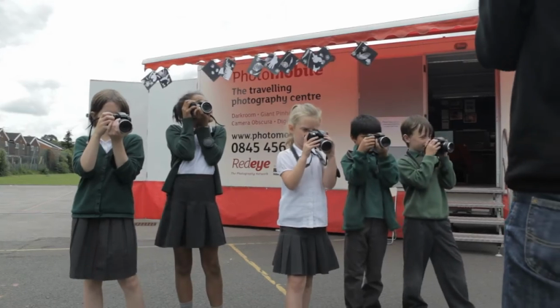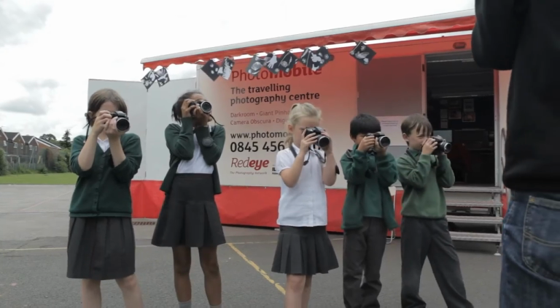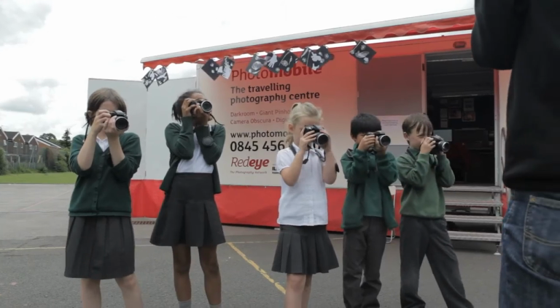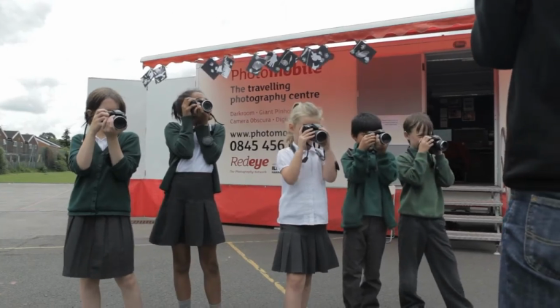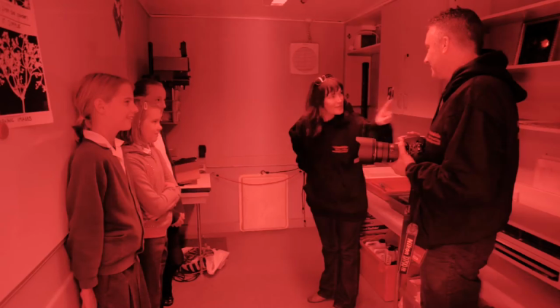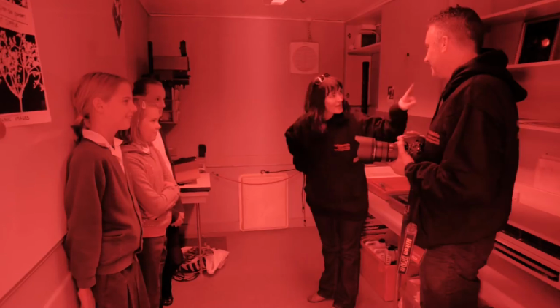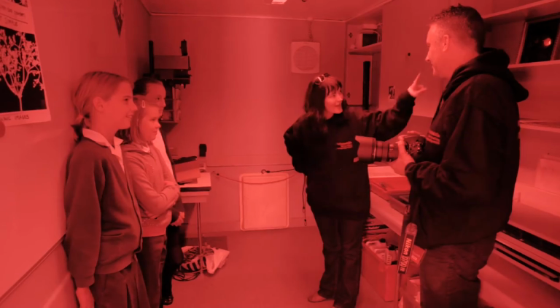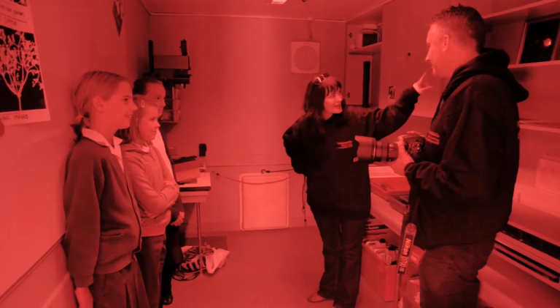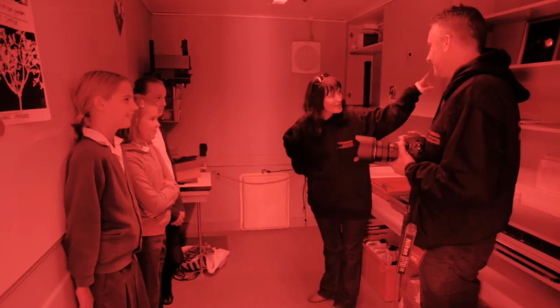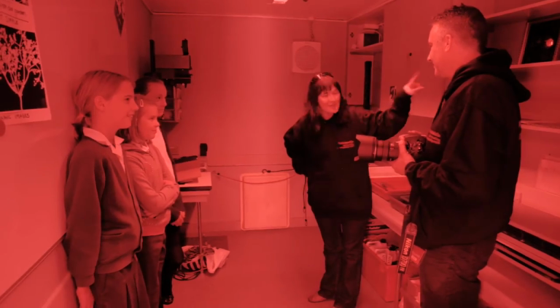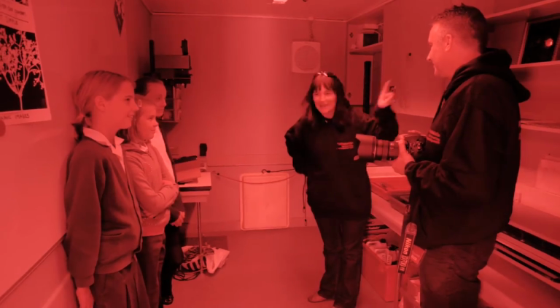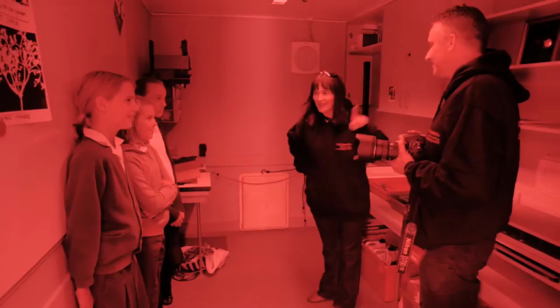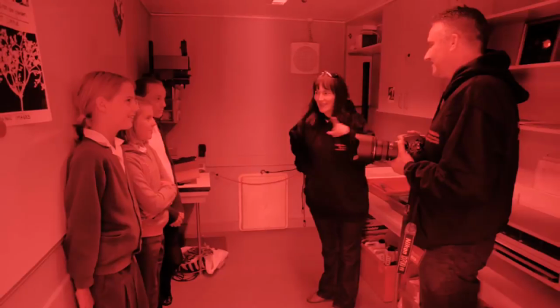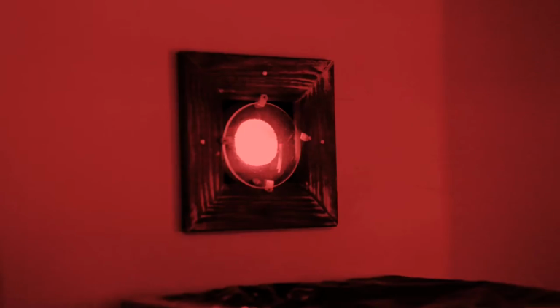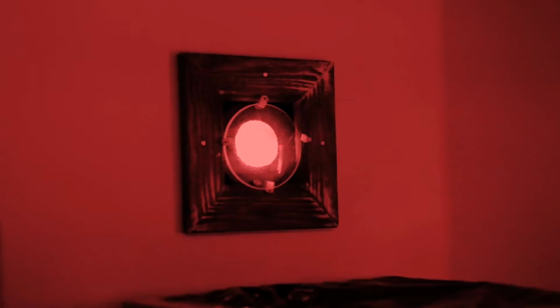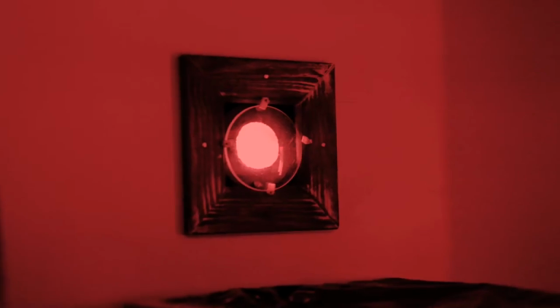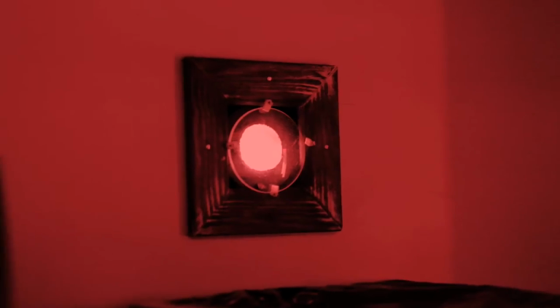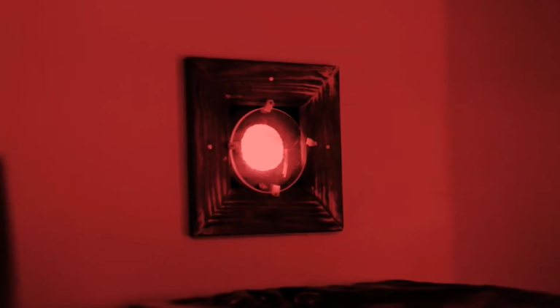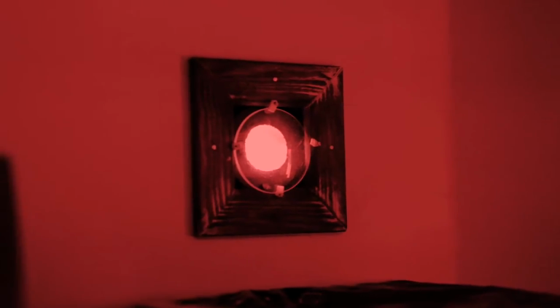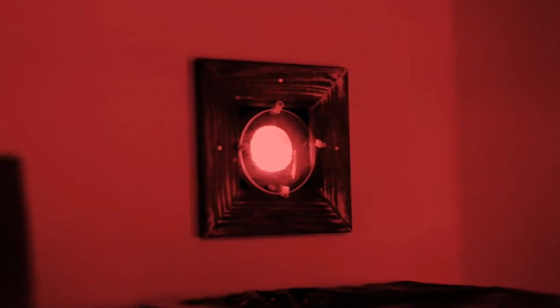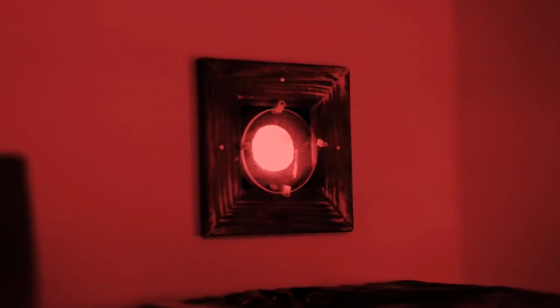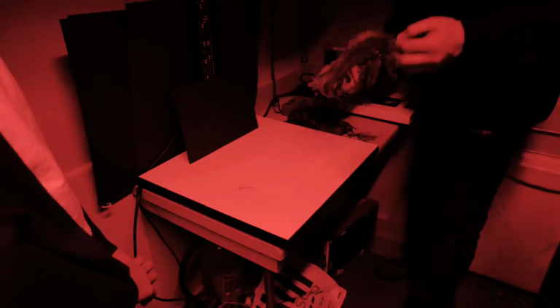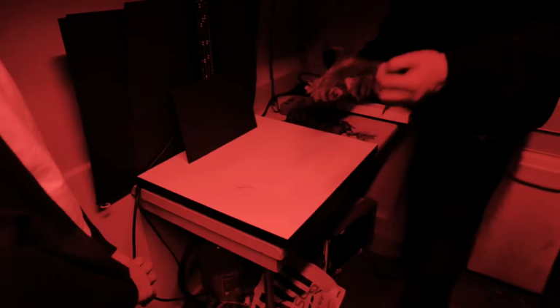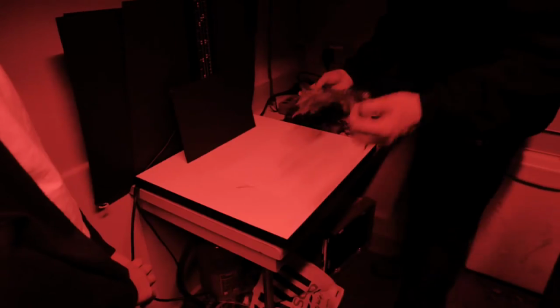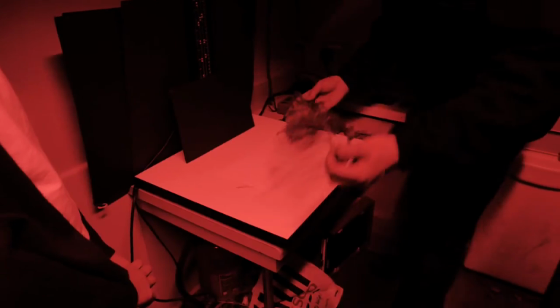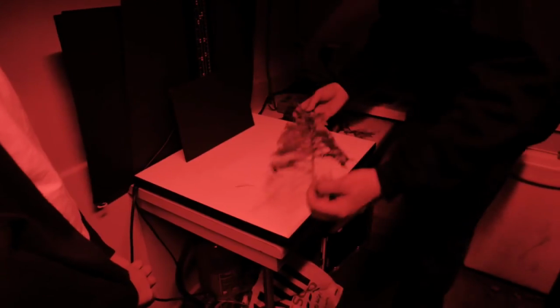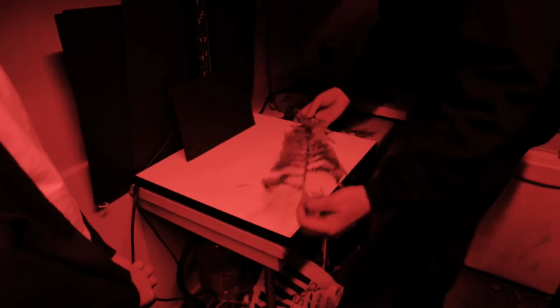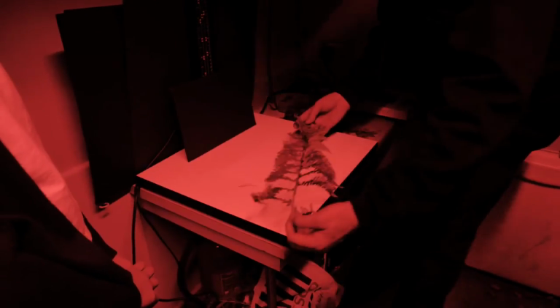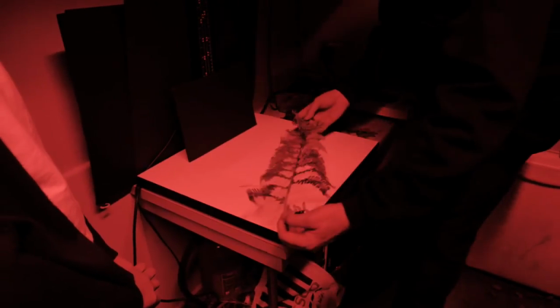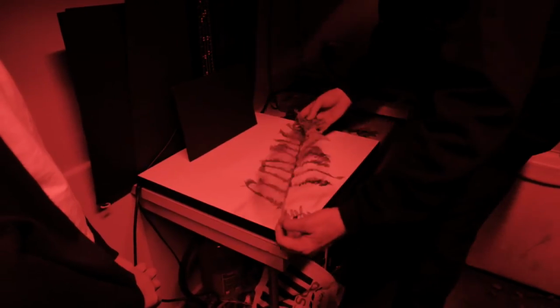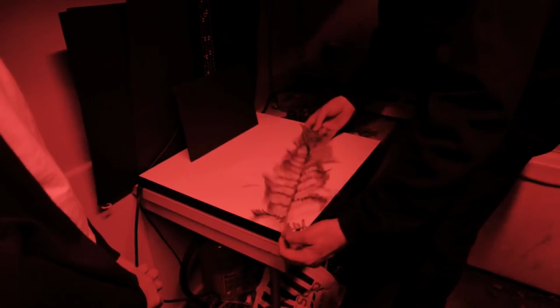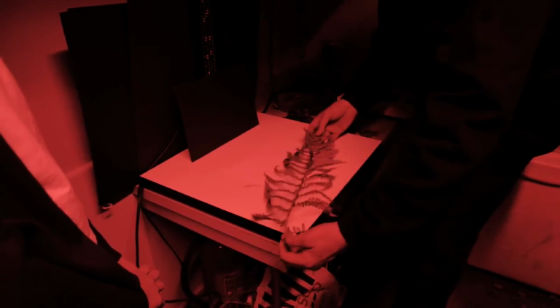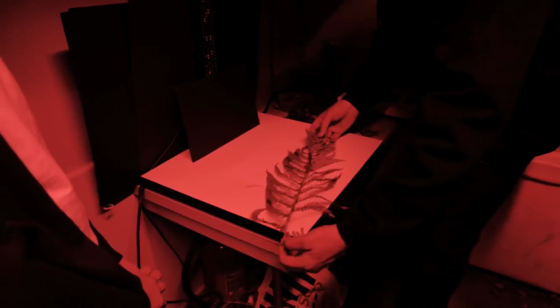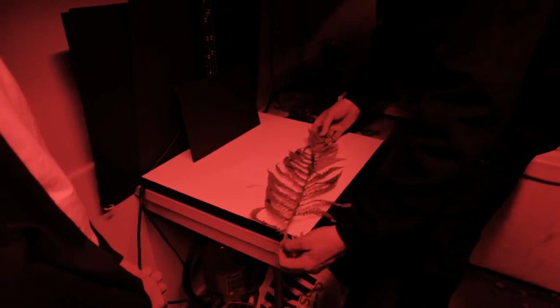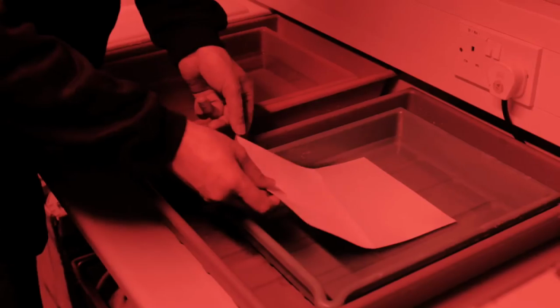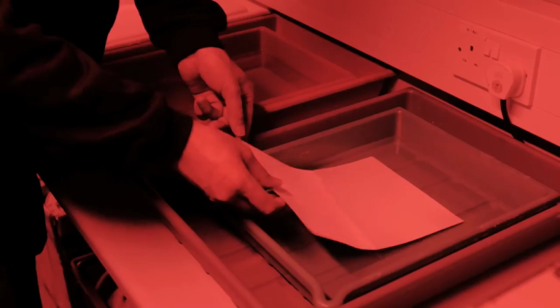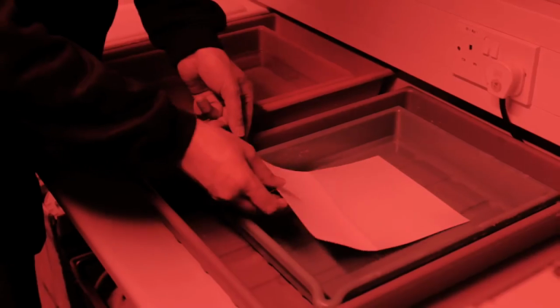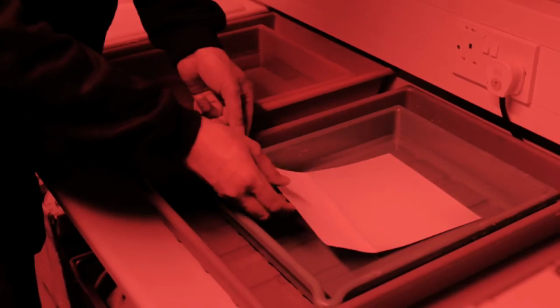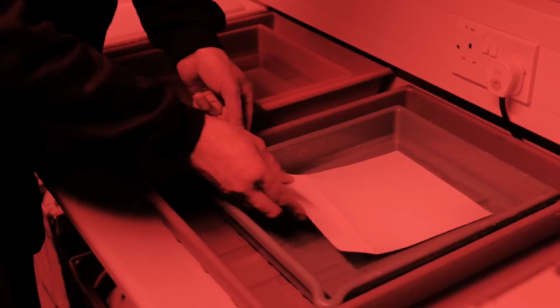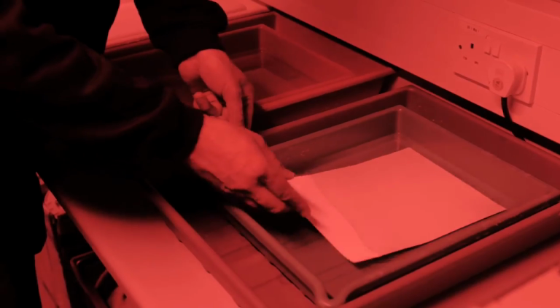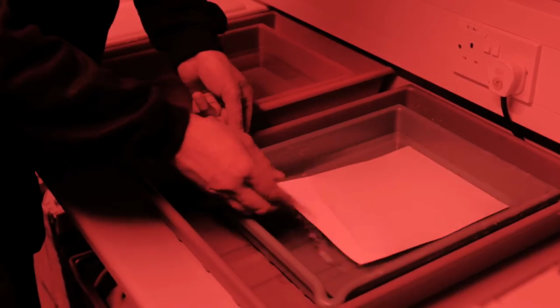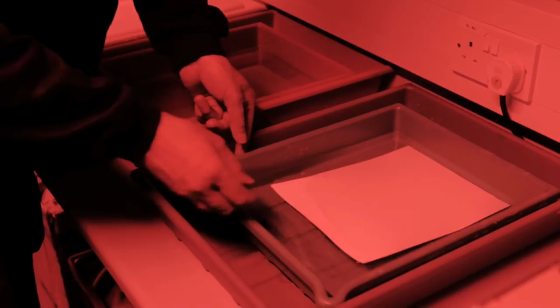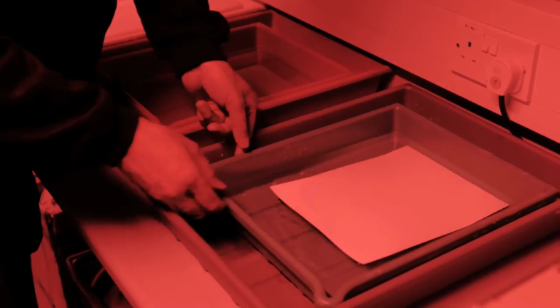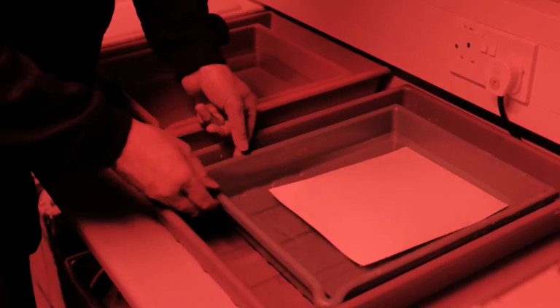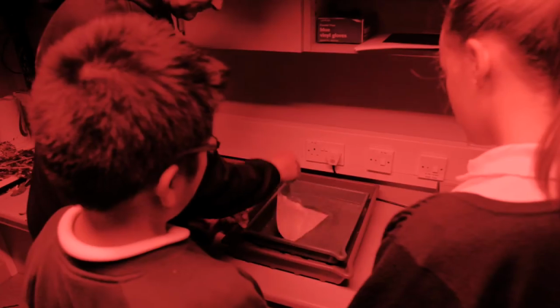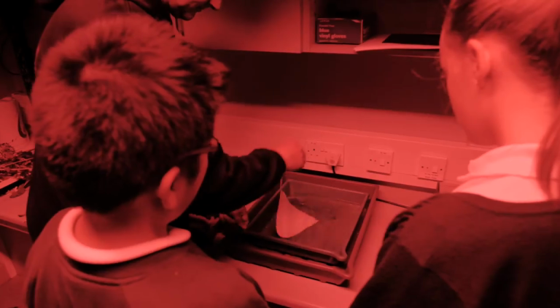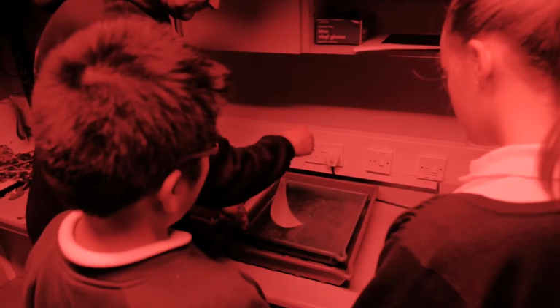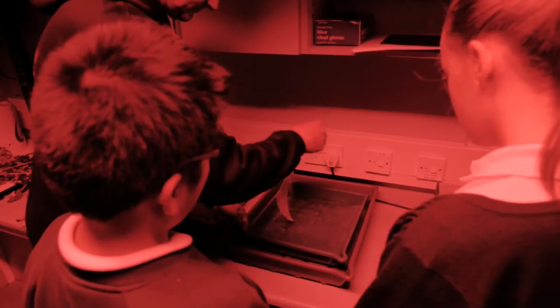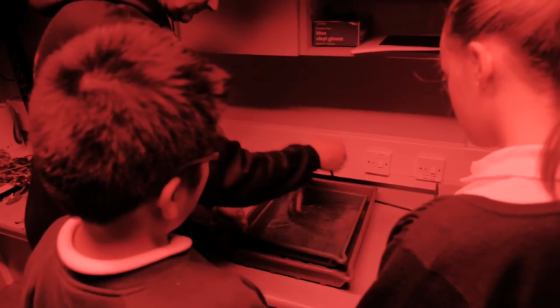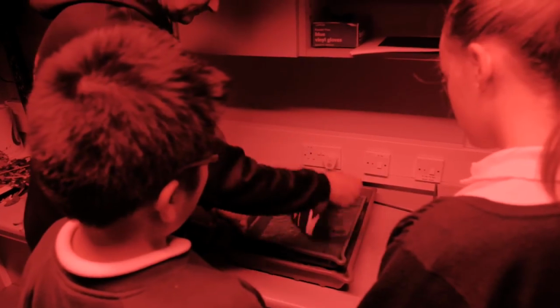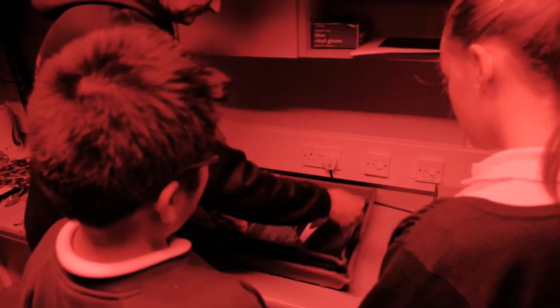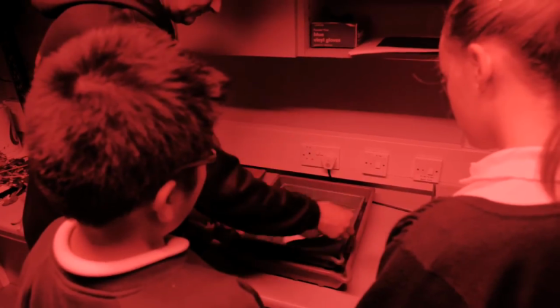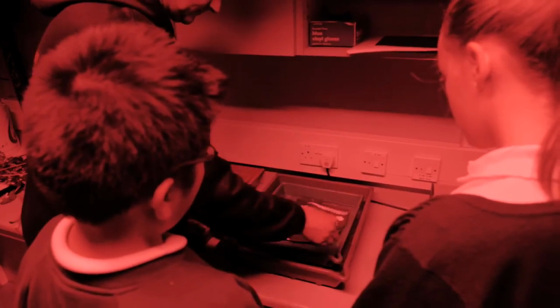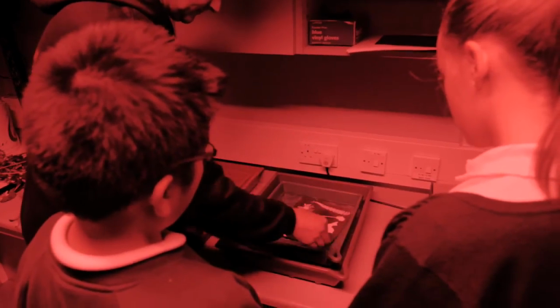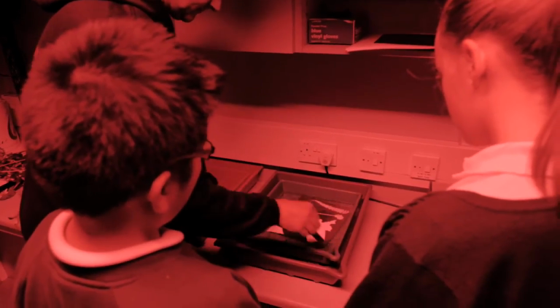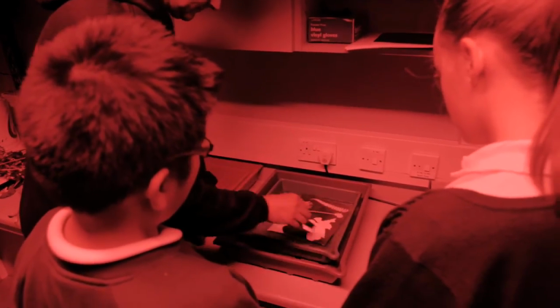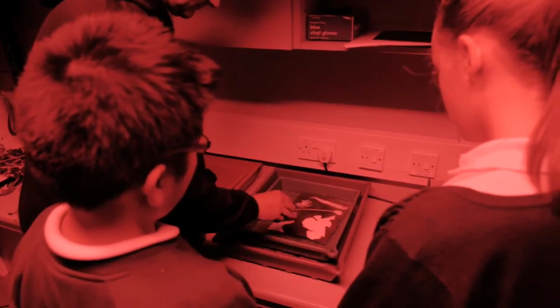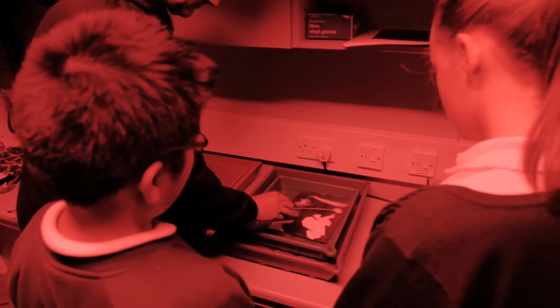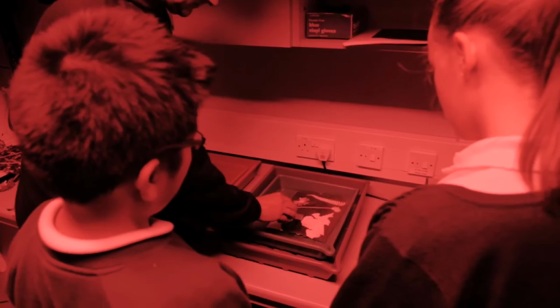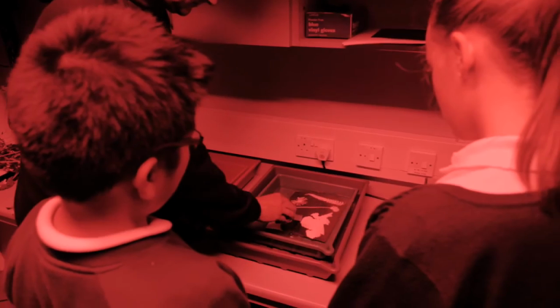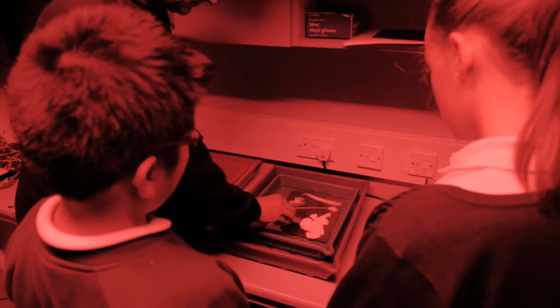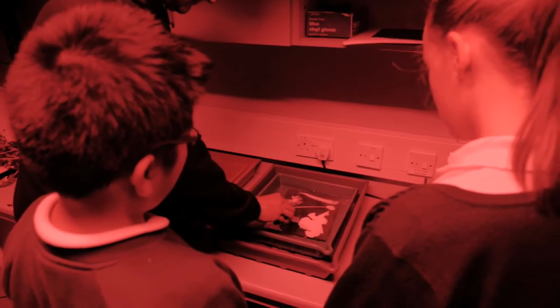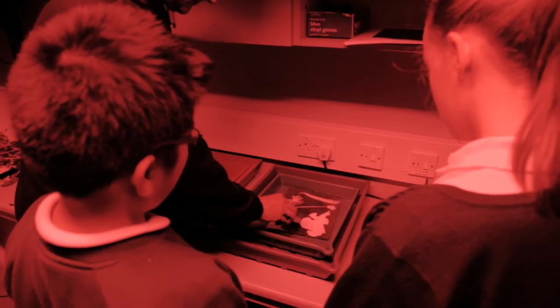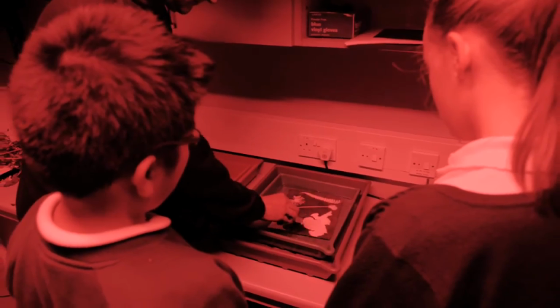In the darkroom they've experienced the camera obscura, black and white printing, and then they've created photograms.